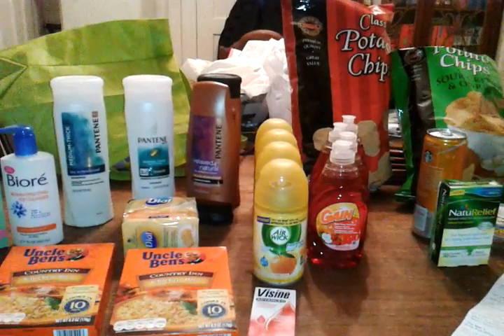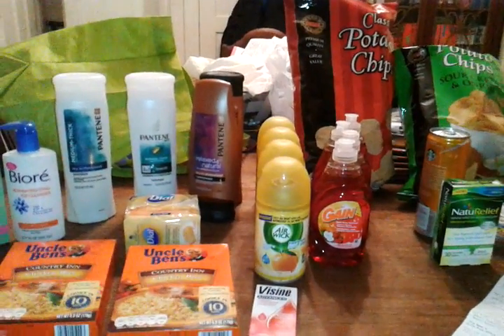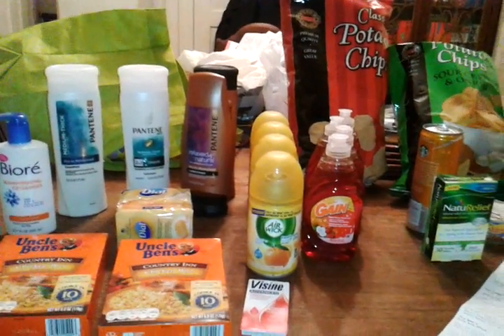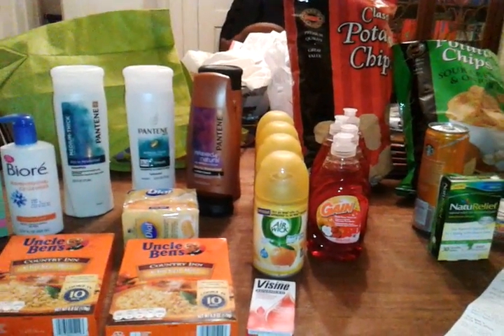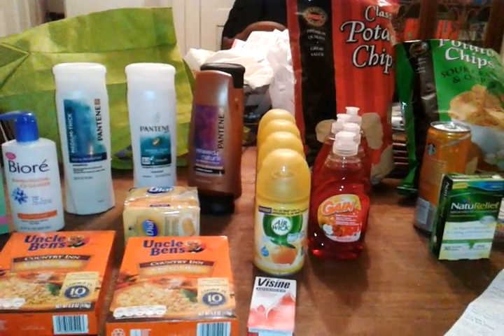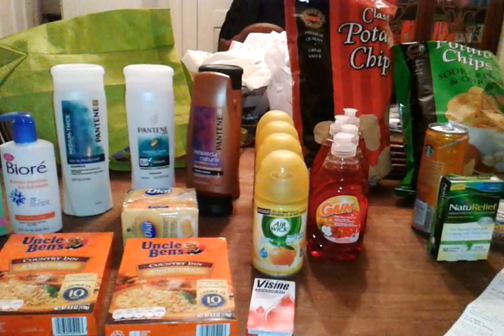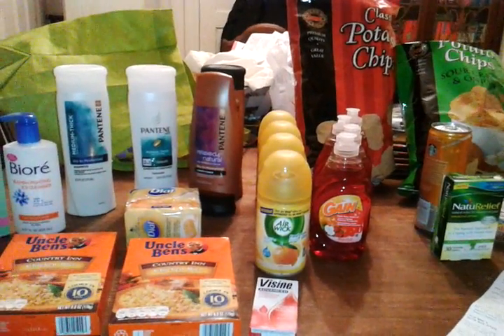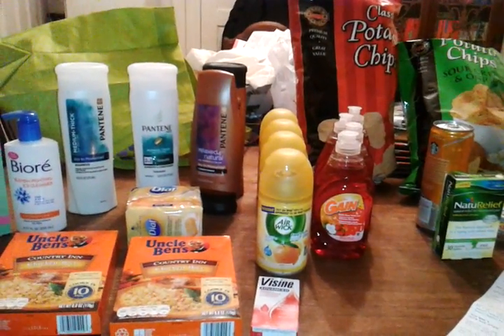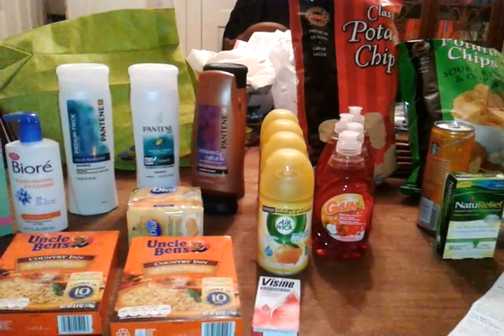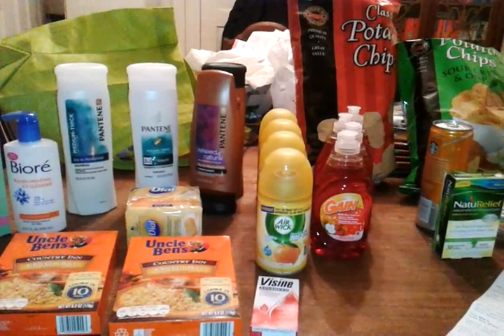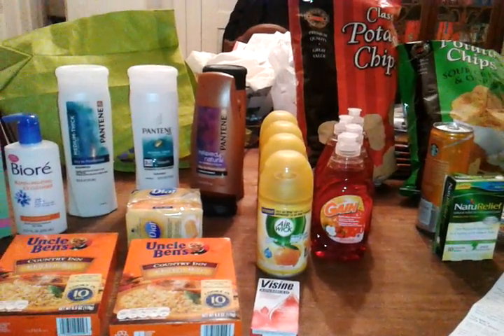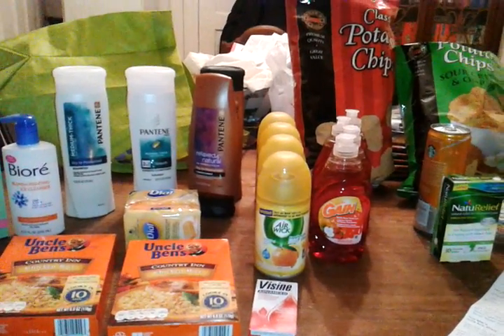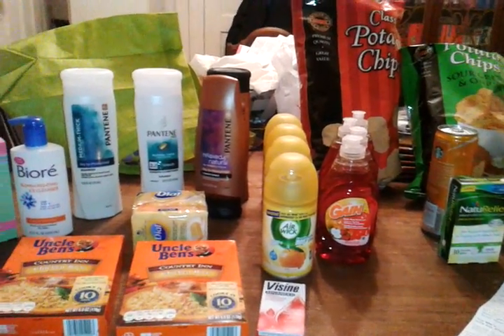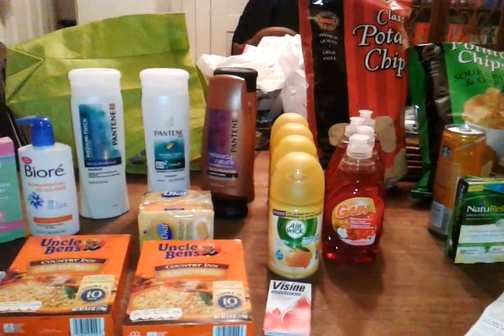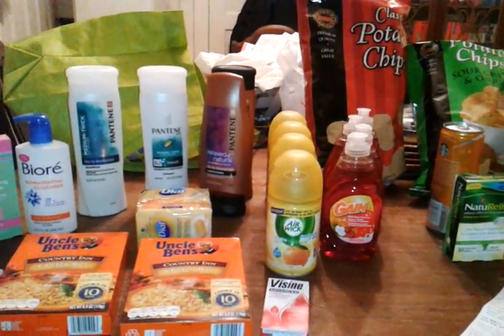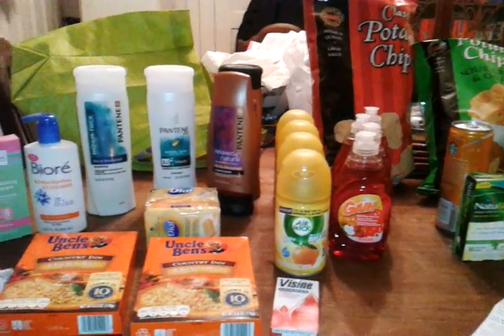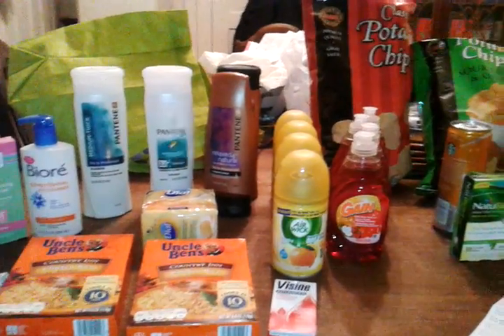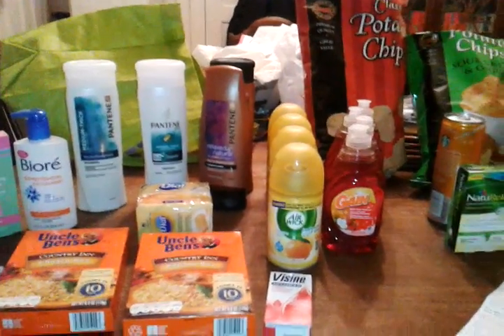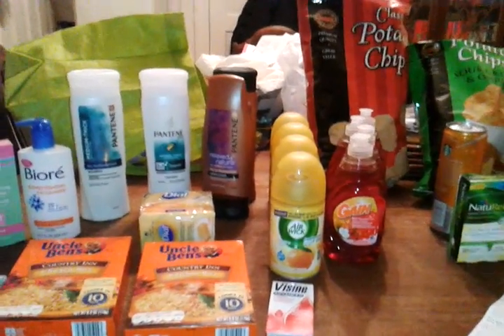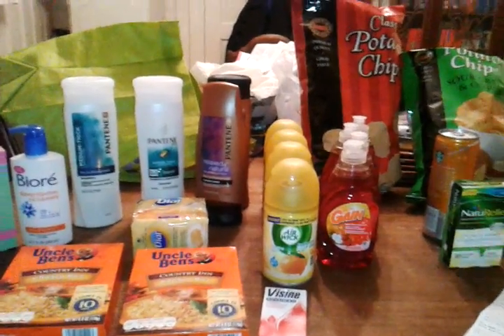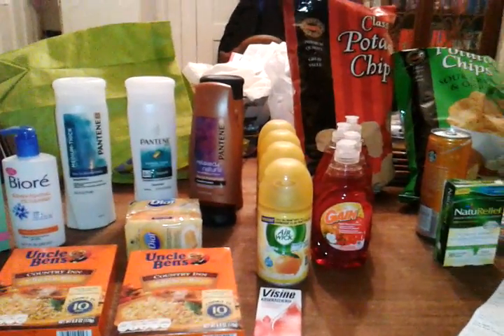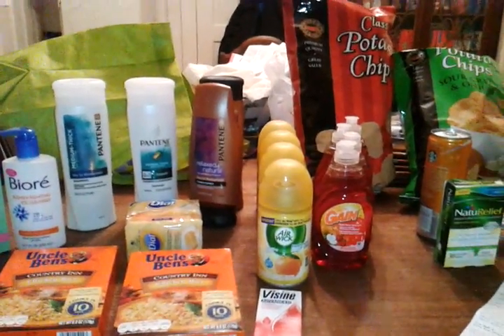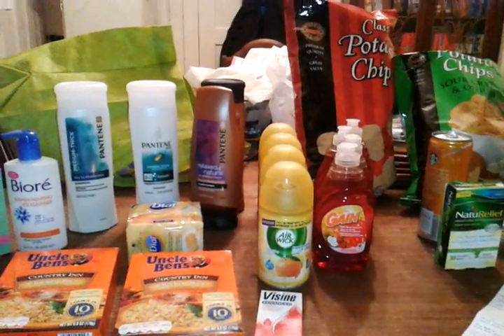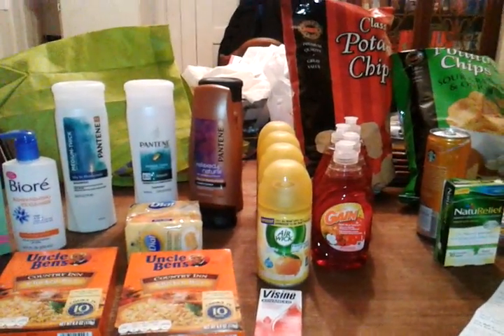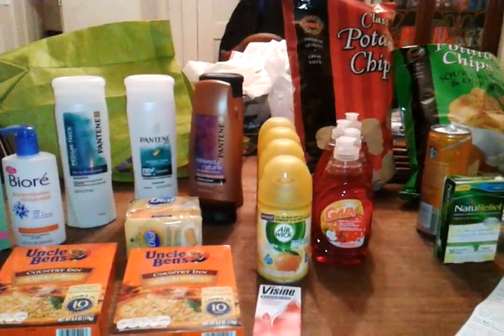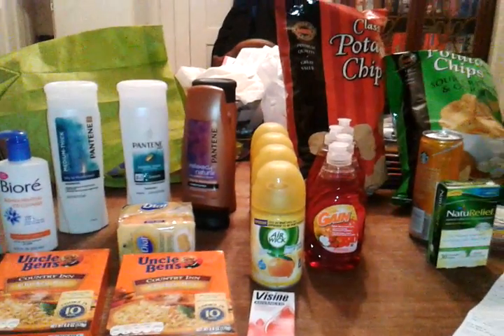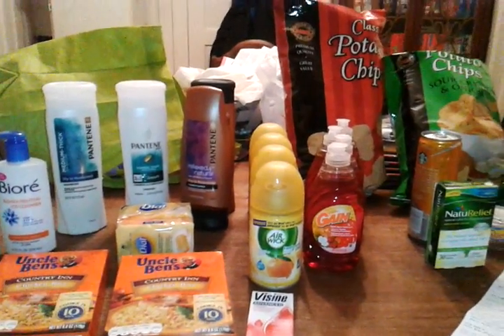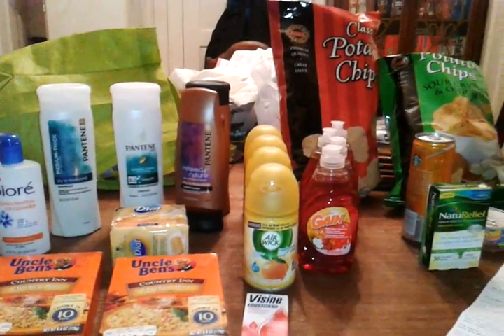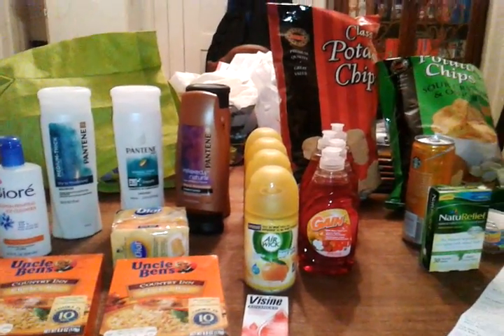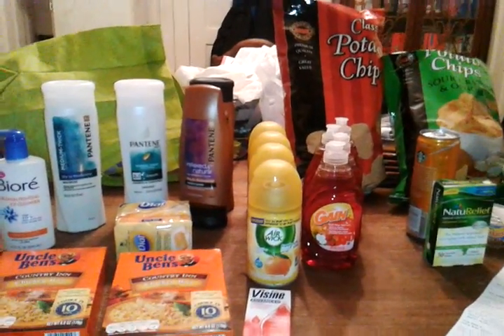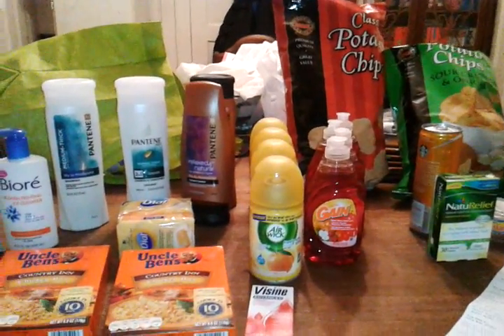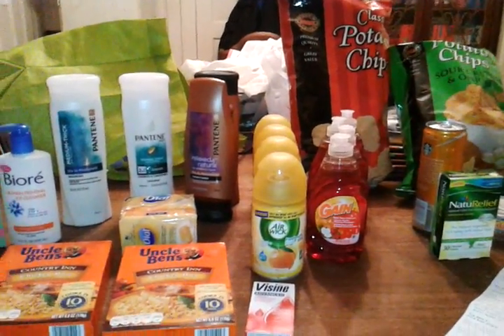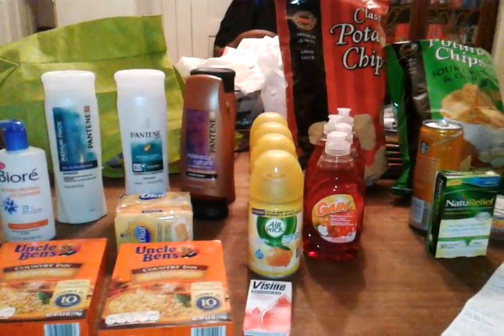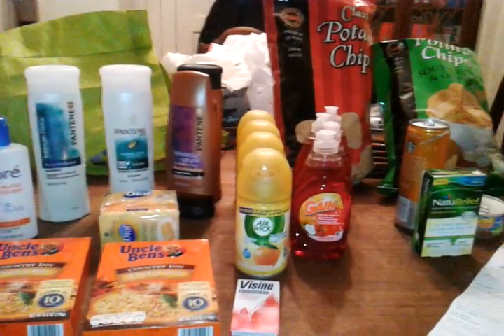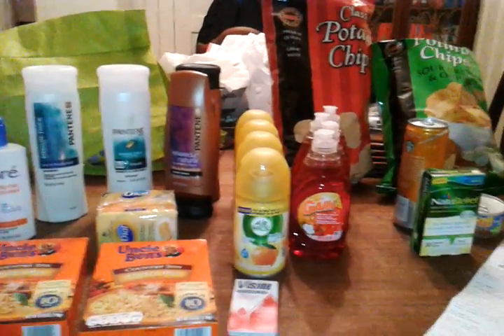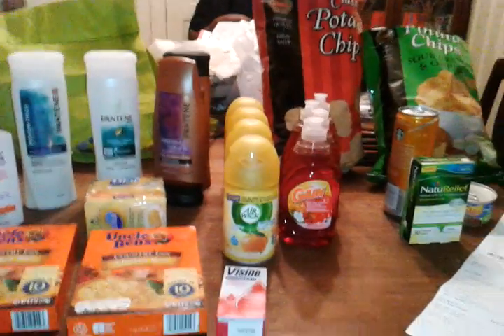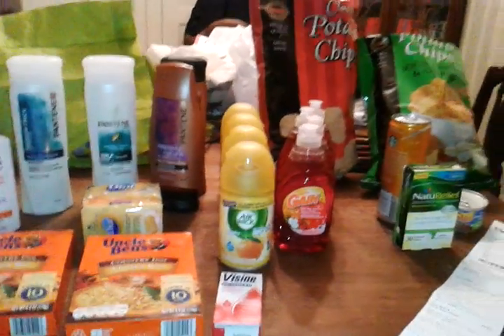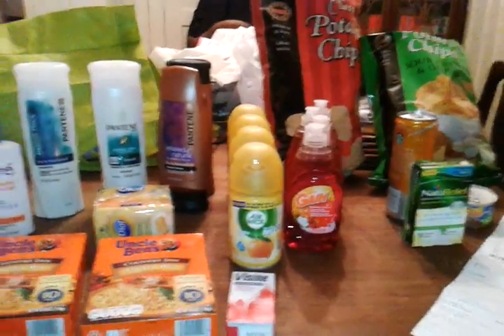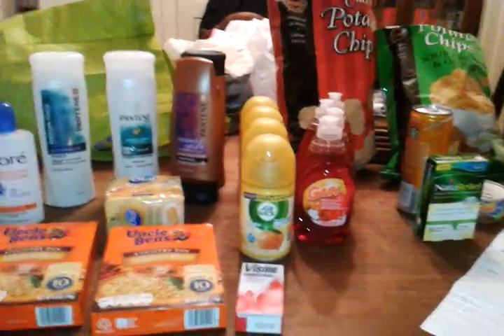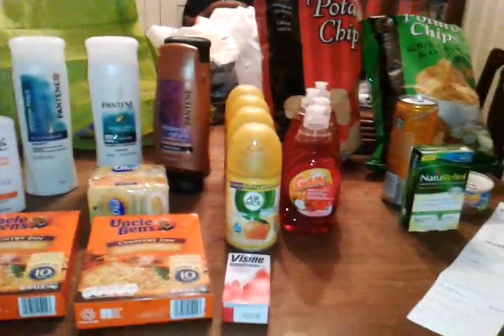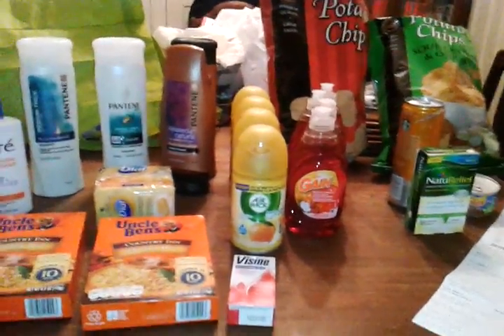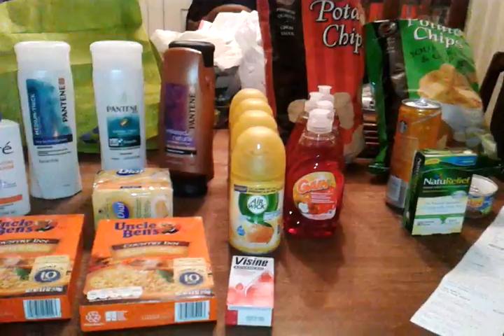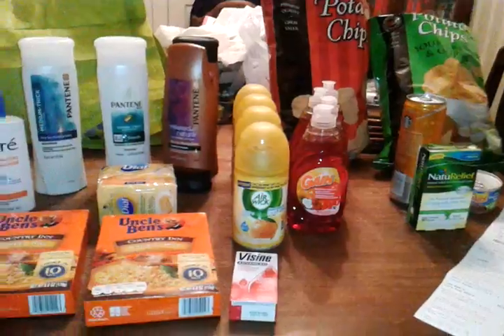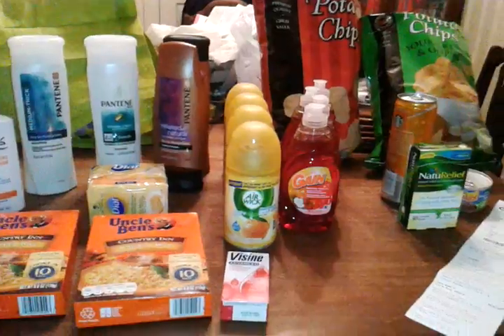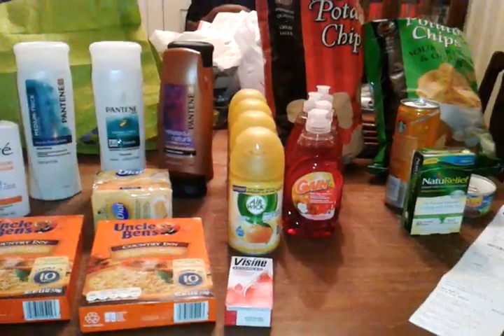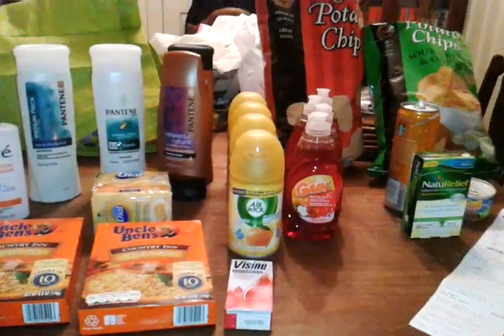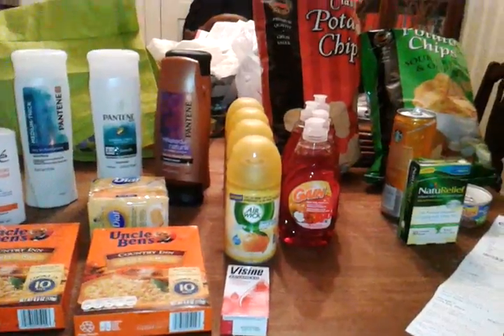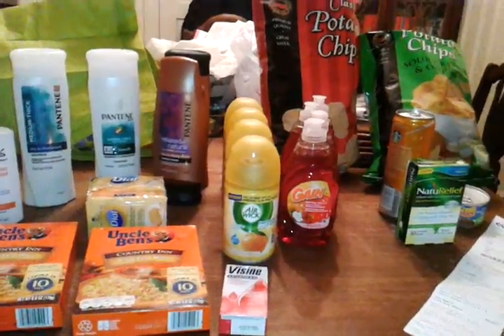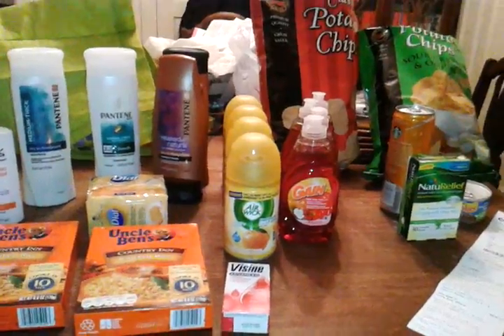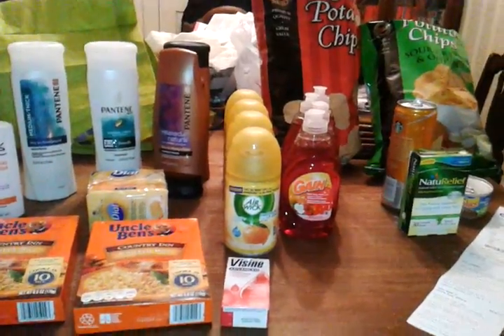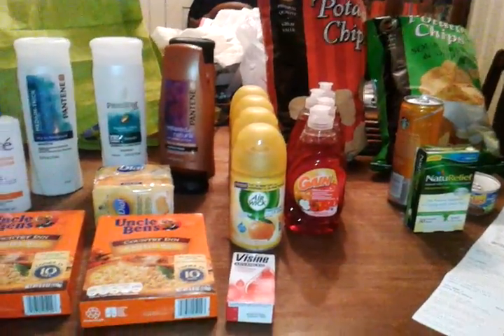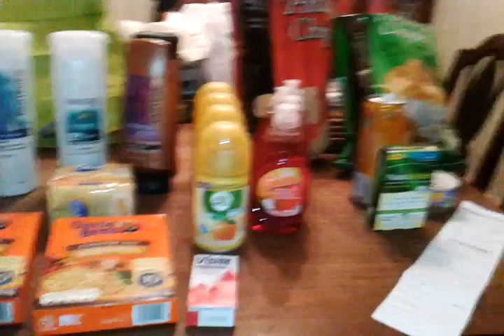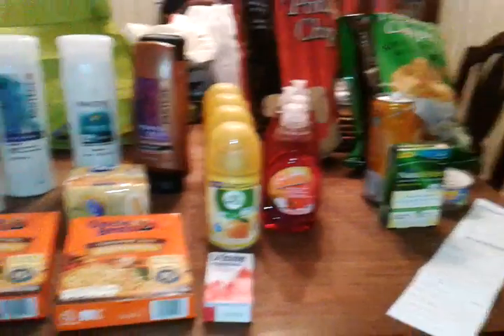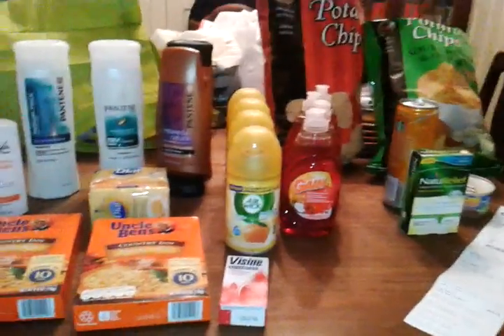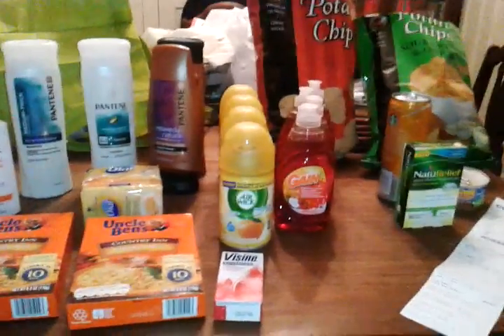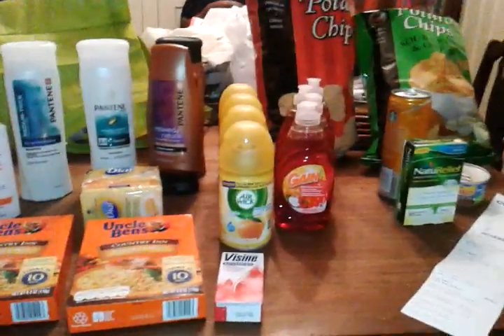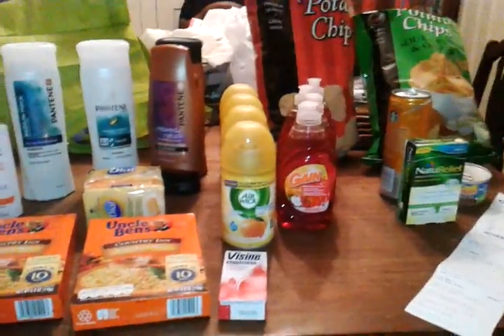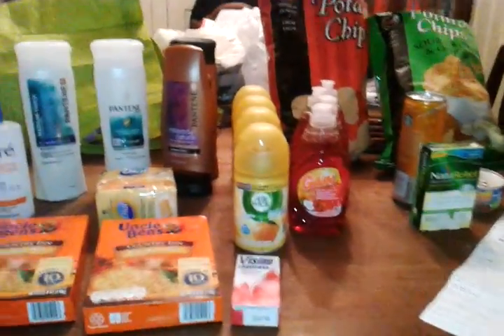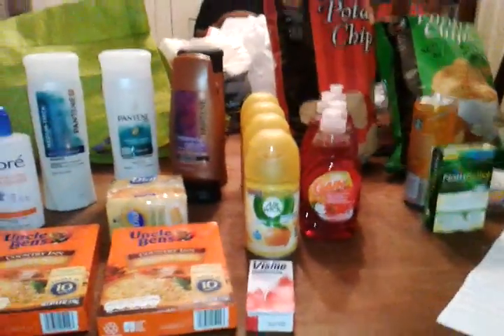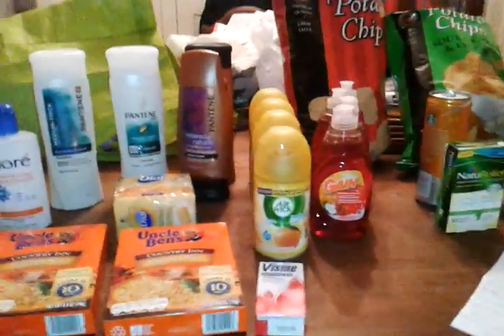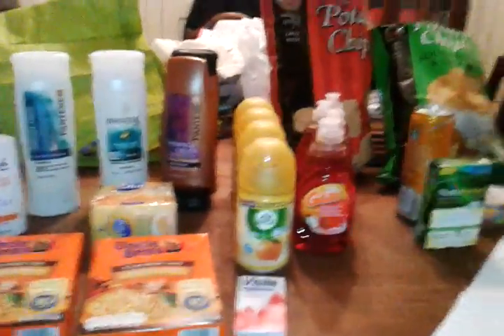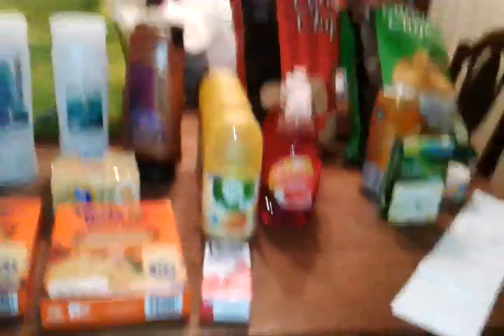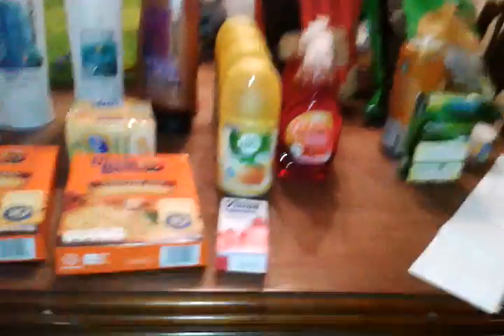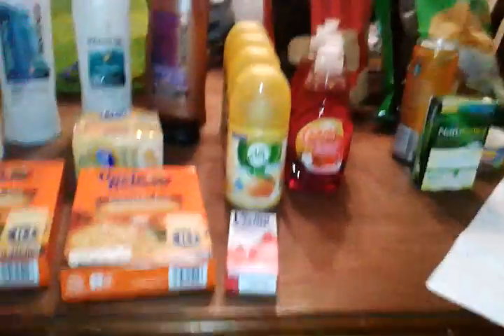Hello YouTube, back with my CVS haul and what an interesting haul it was, especially transaction 2.